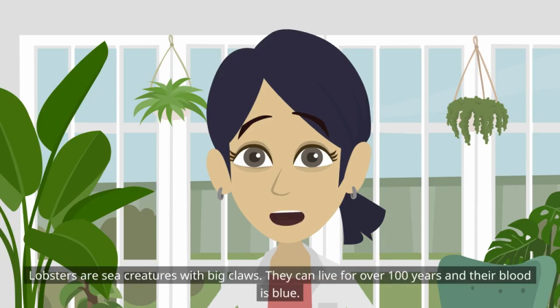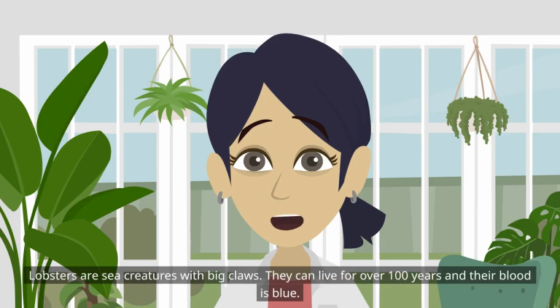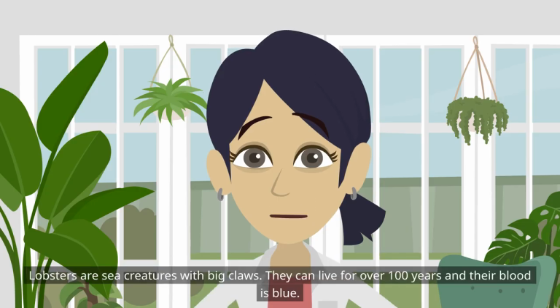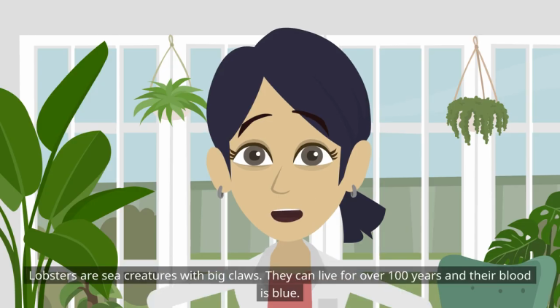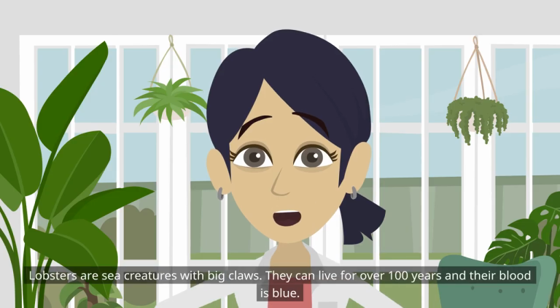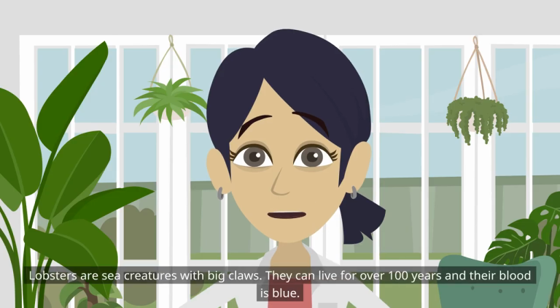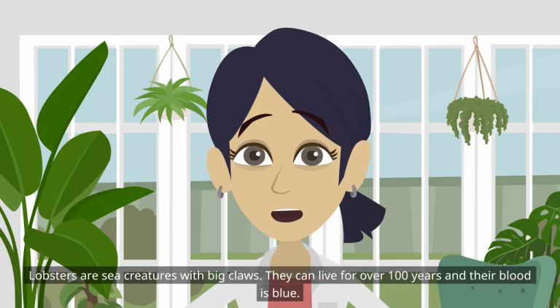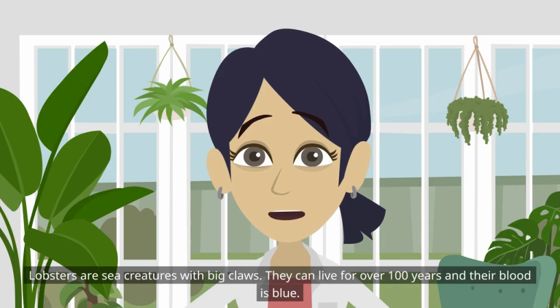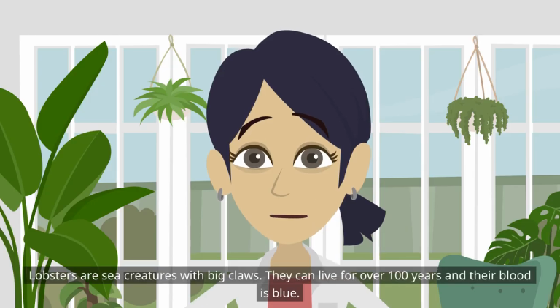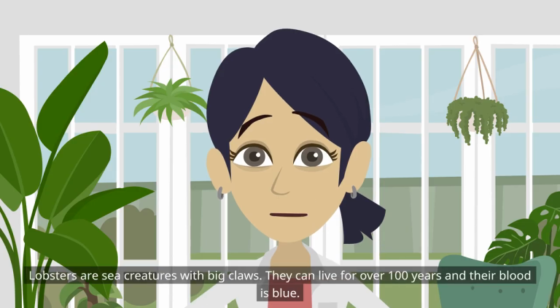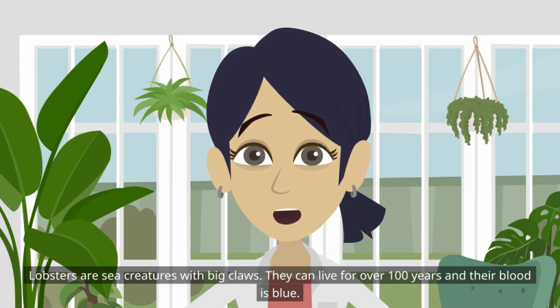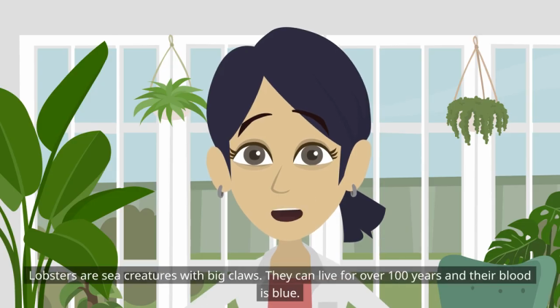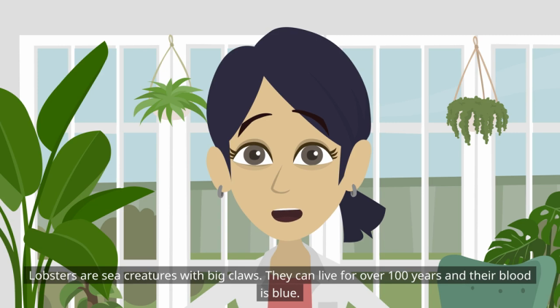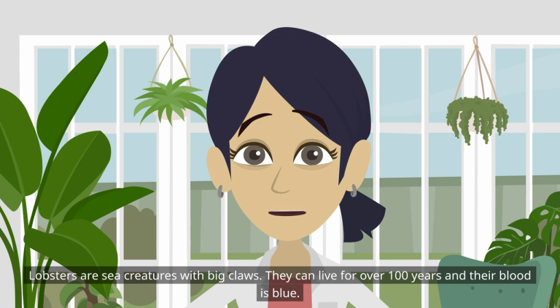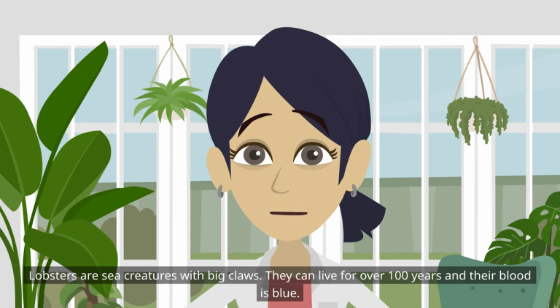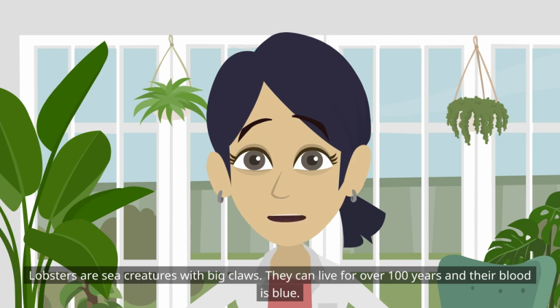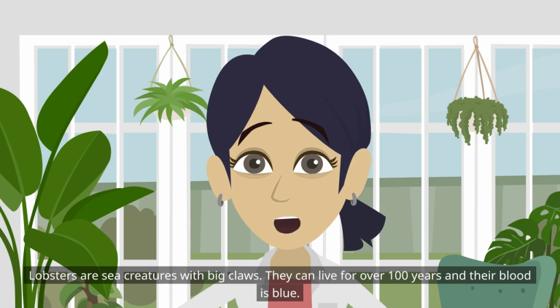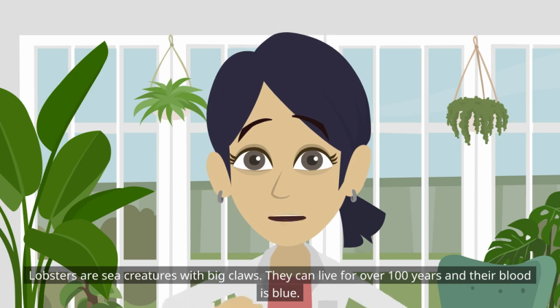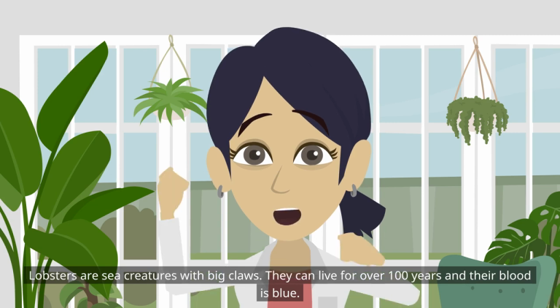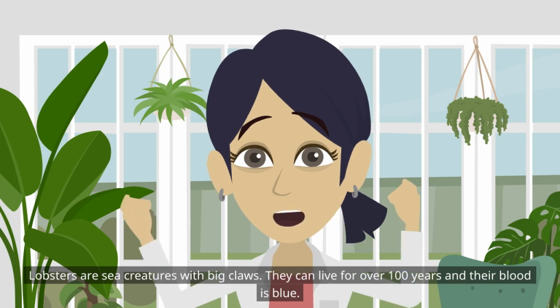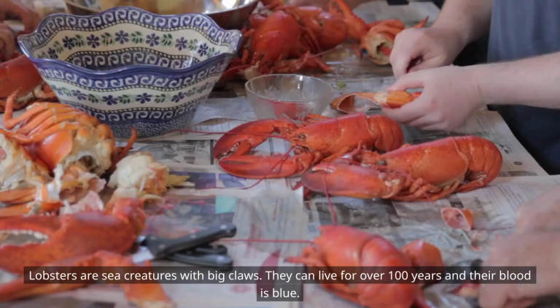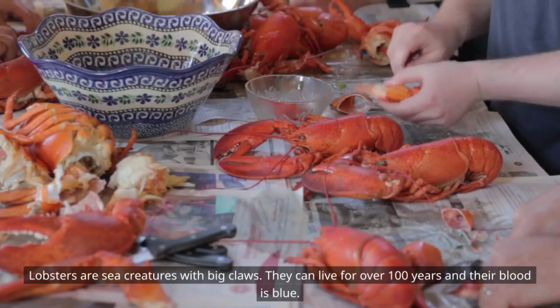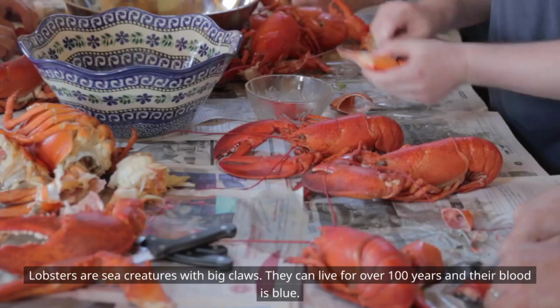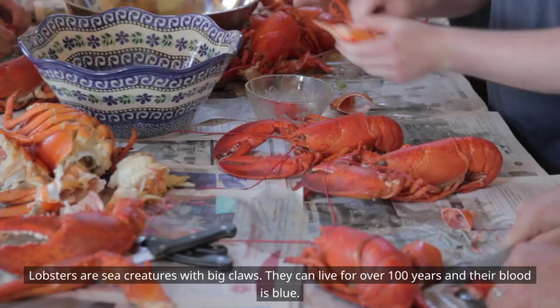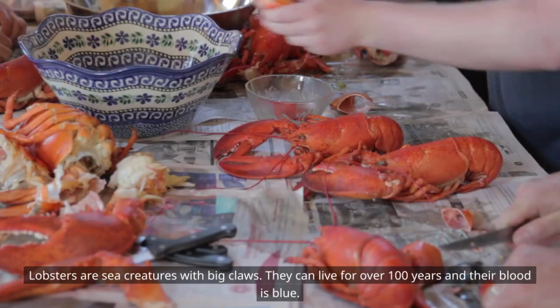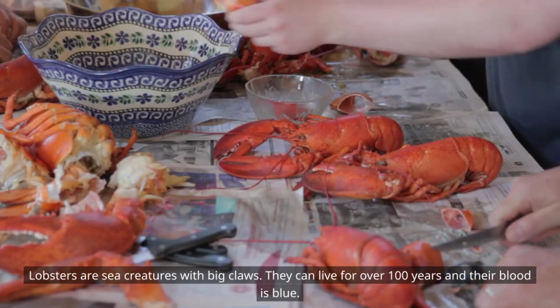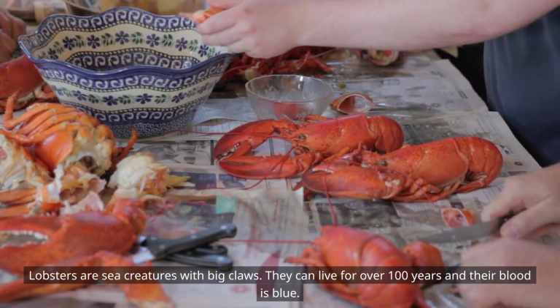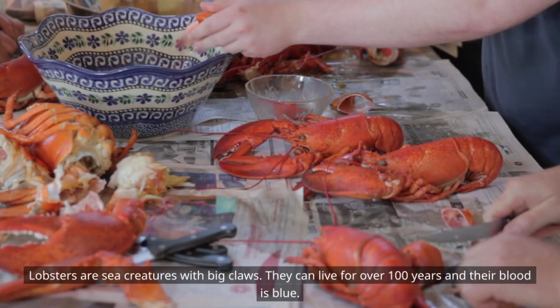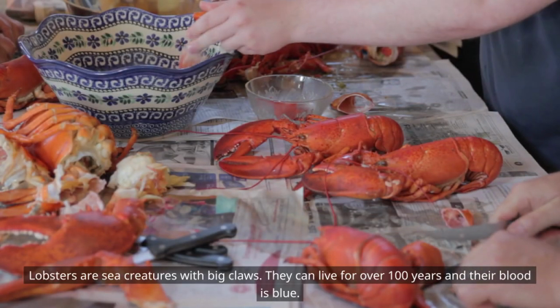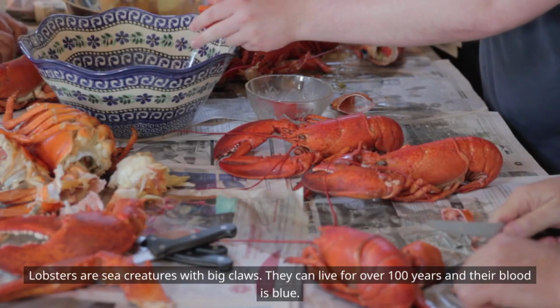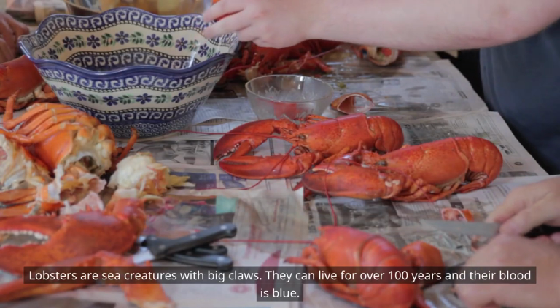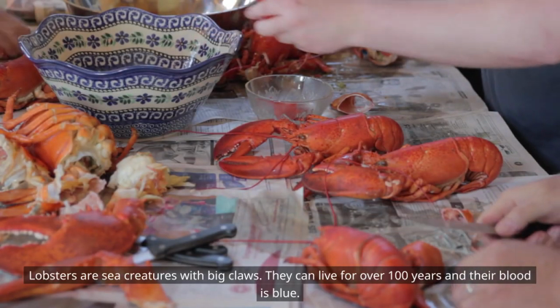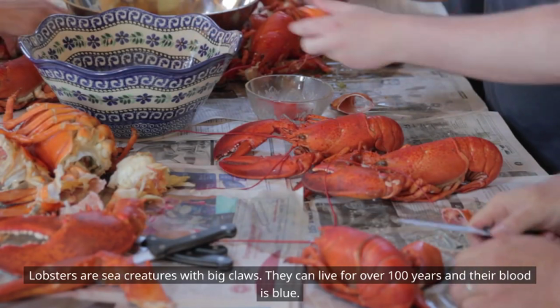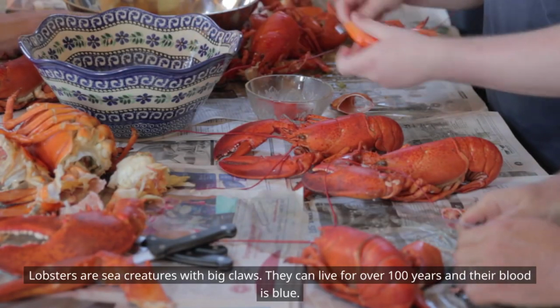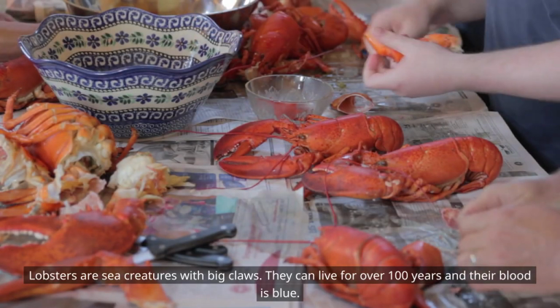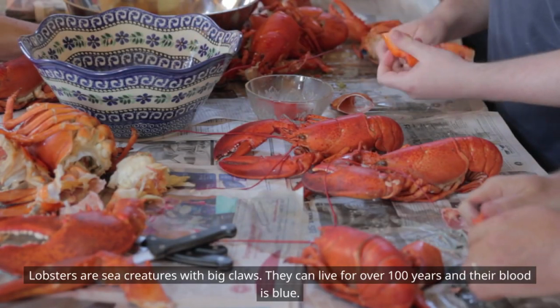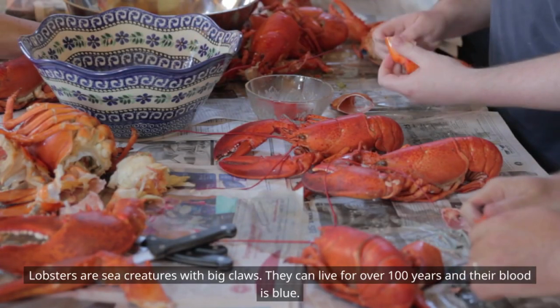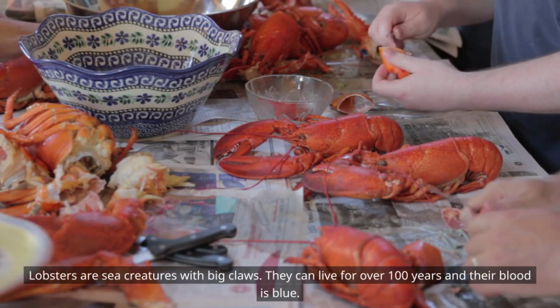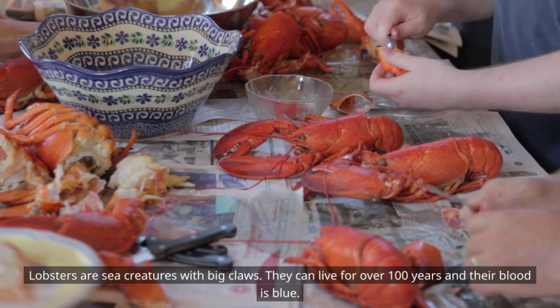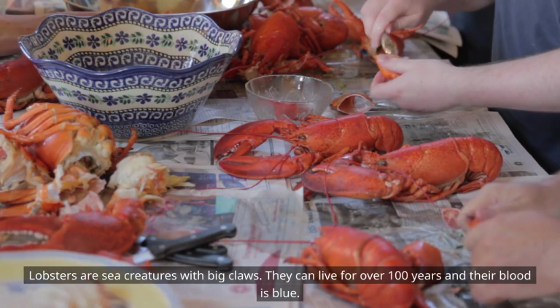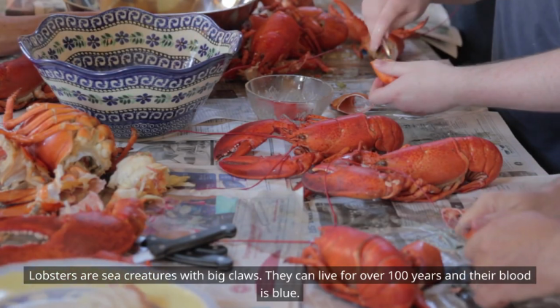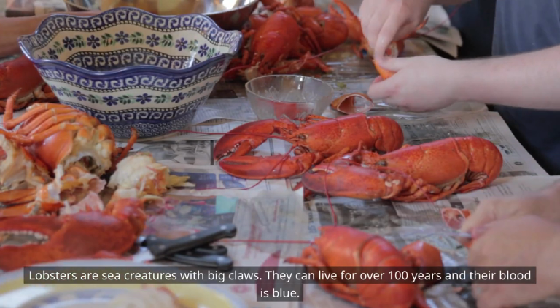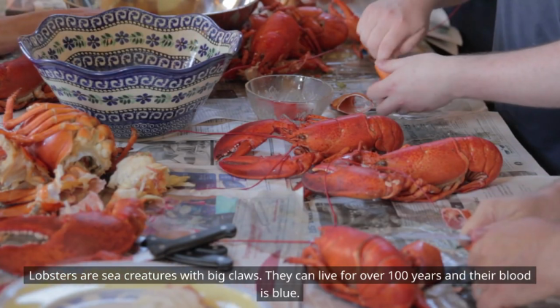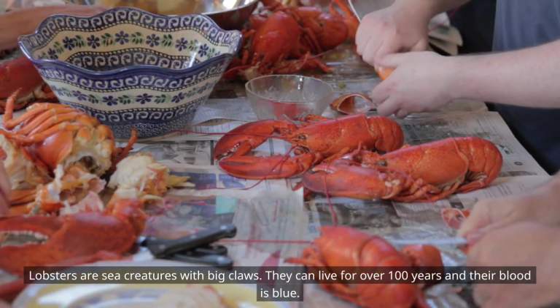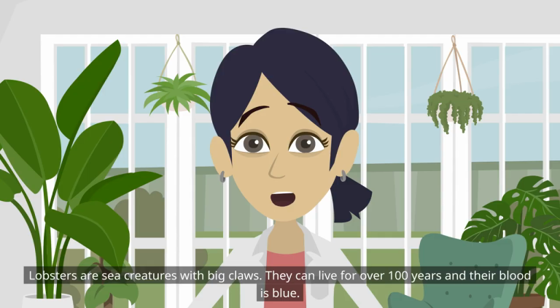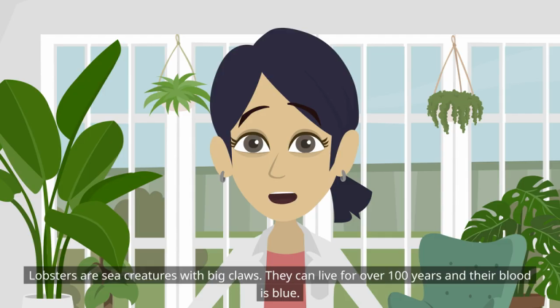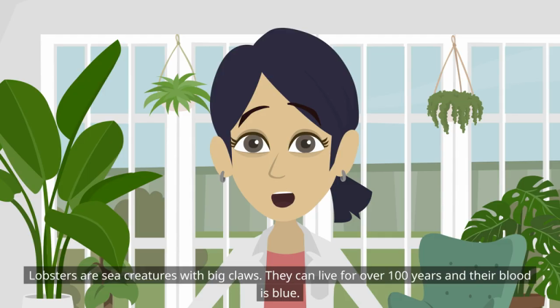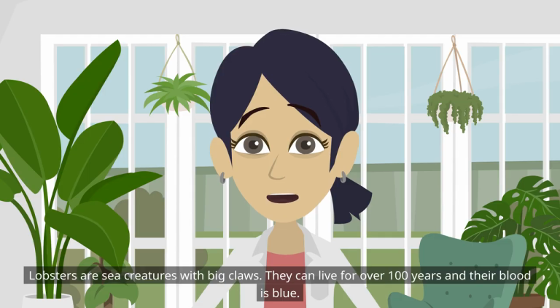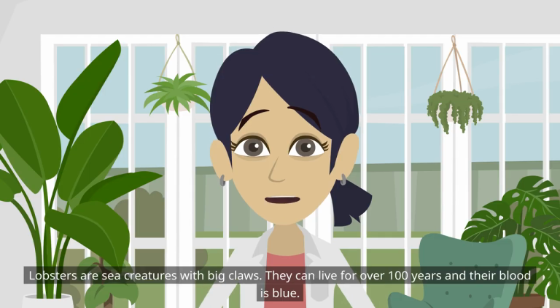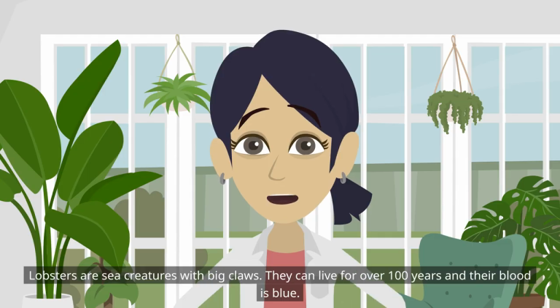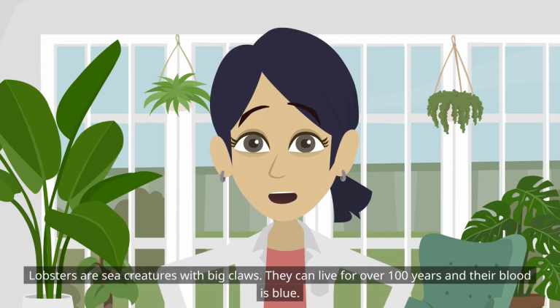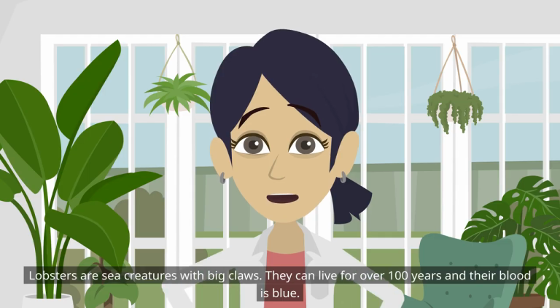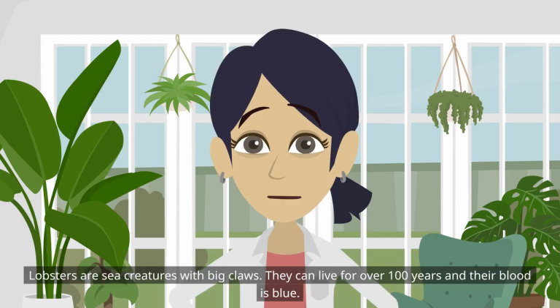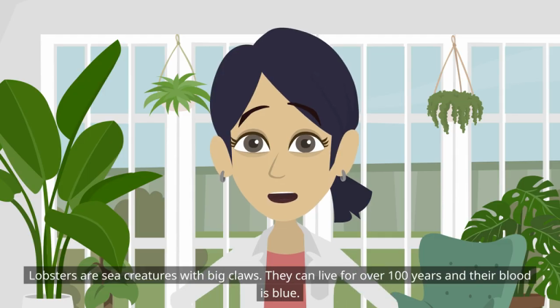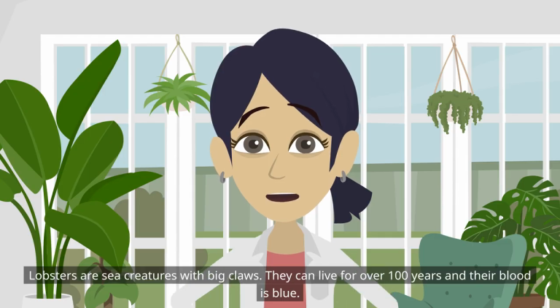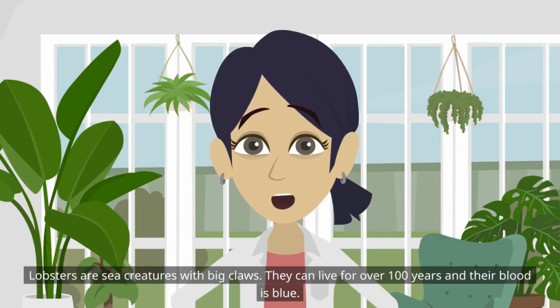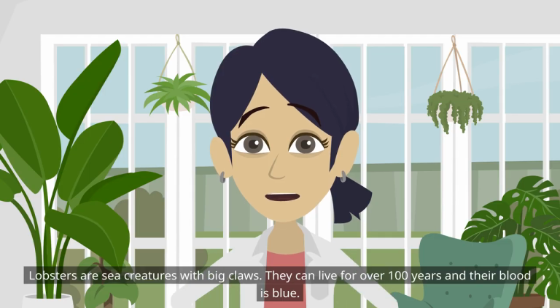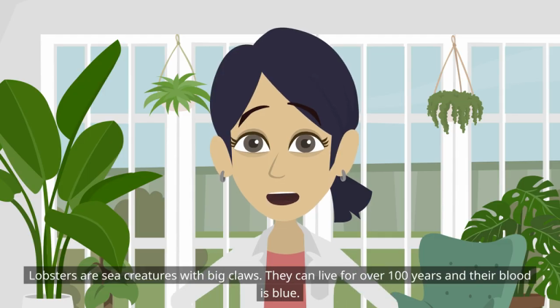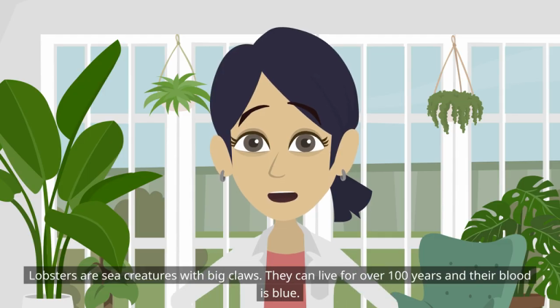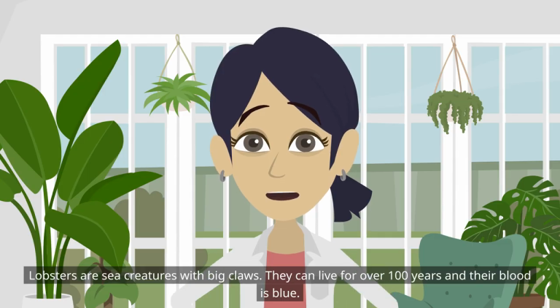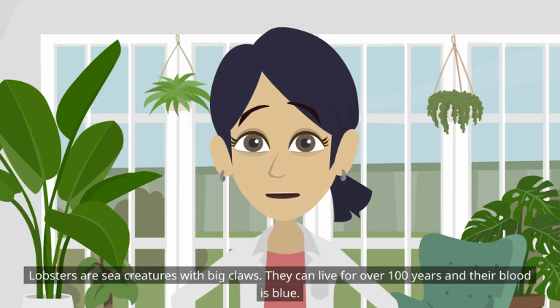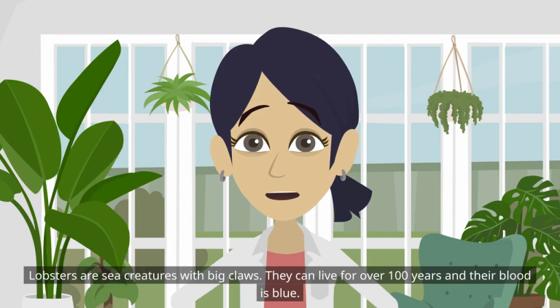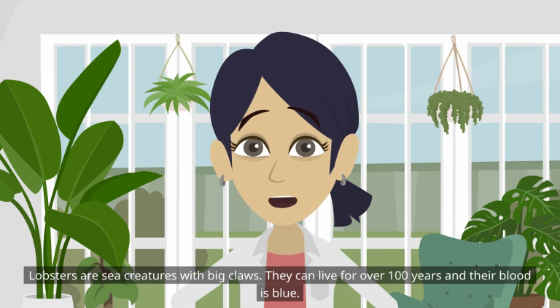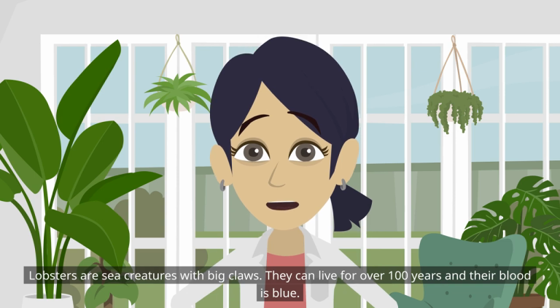Lobsters are sea creatures with big claws. They can live for over 100 years and their blood is blue.